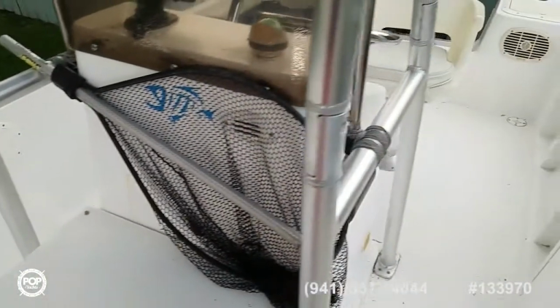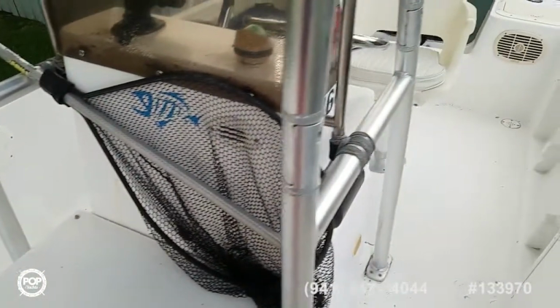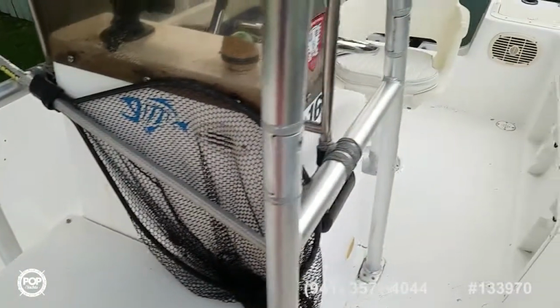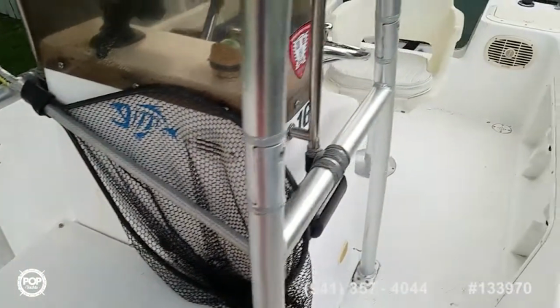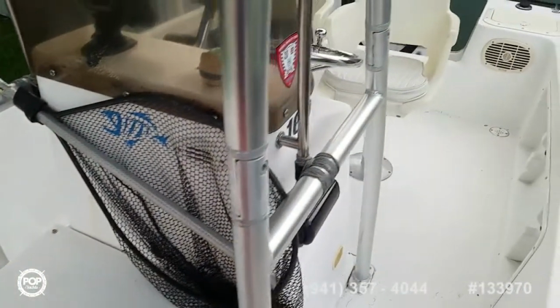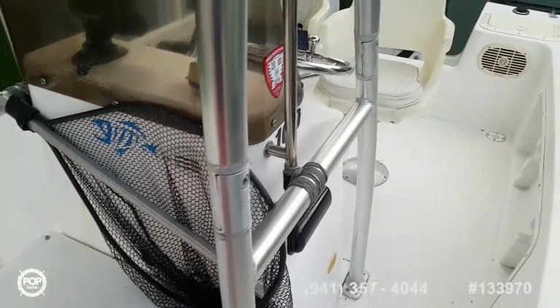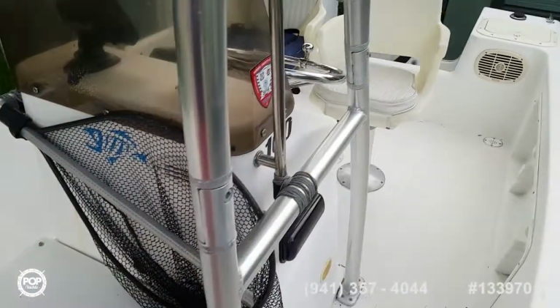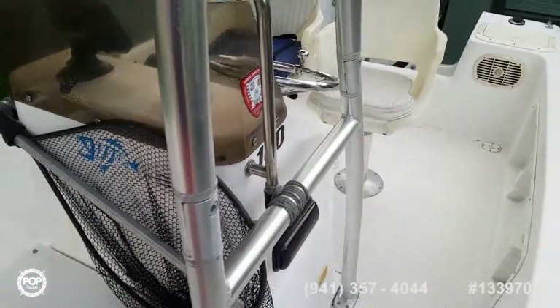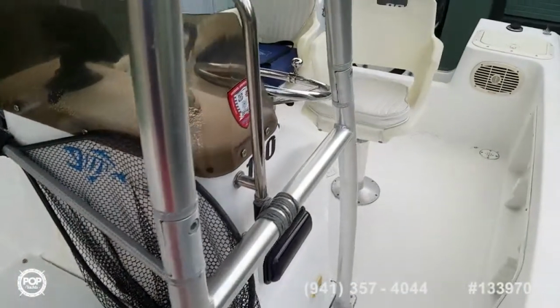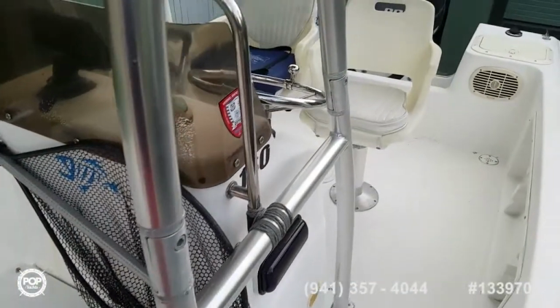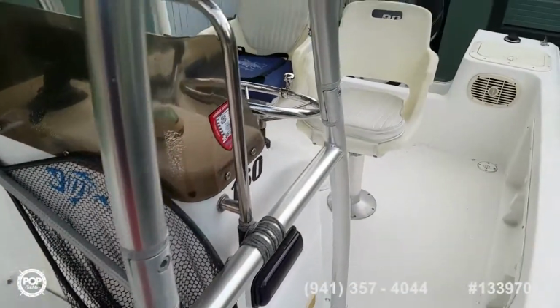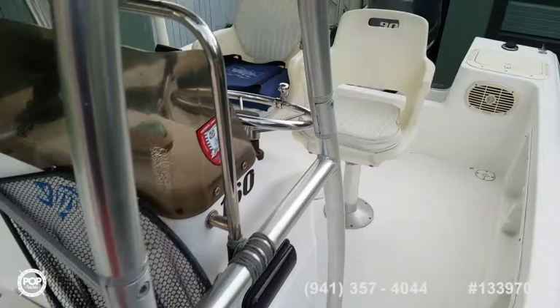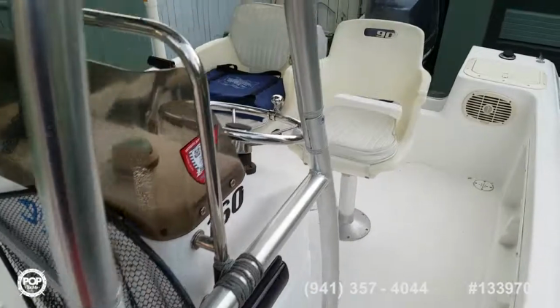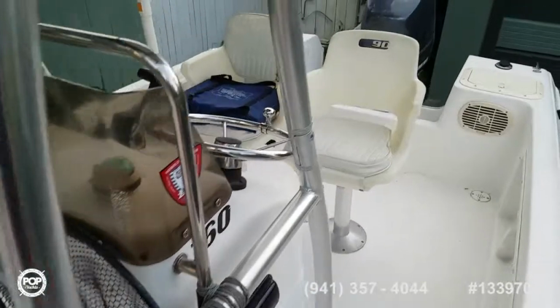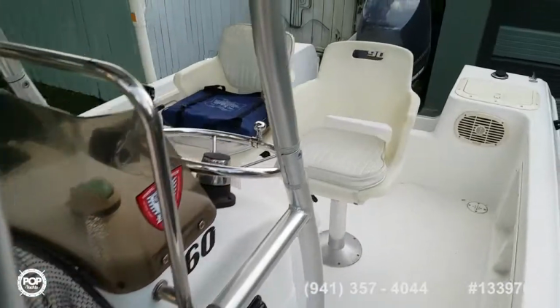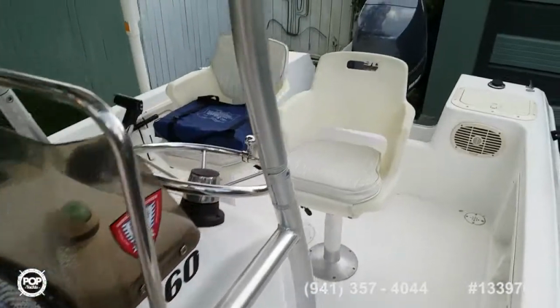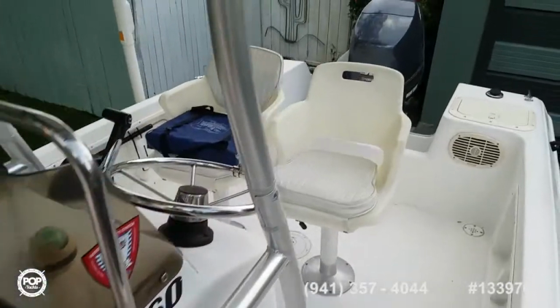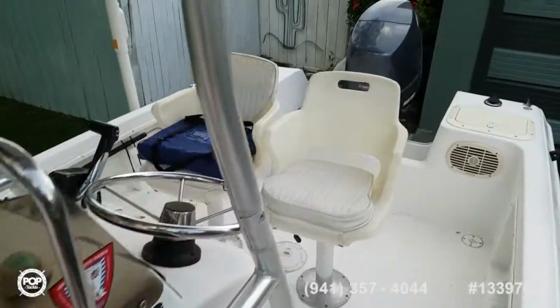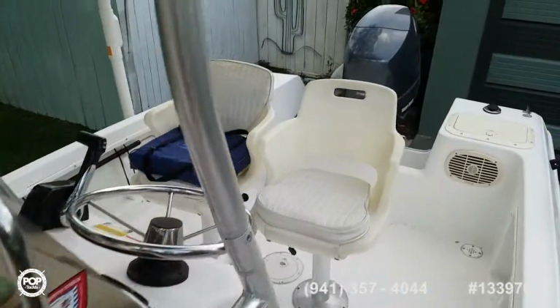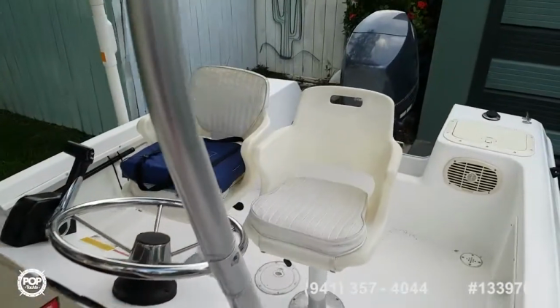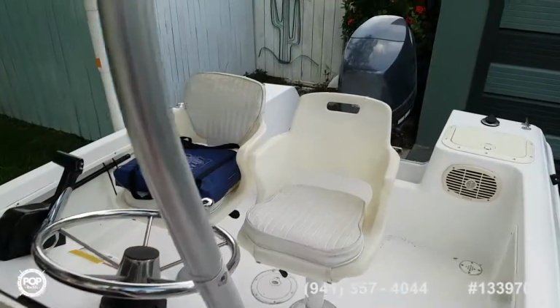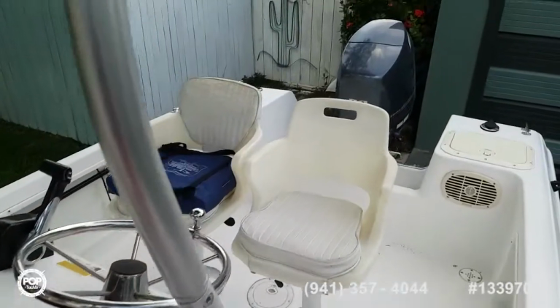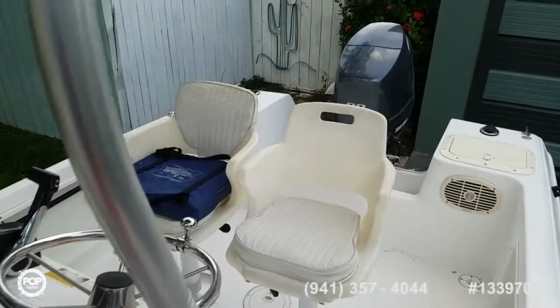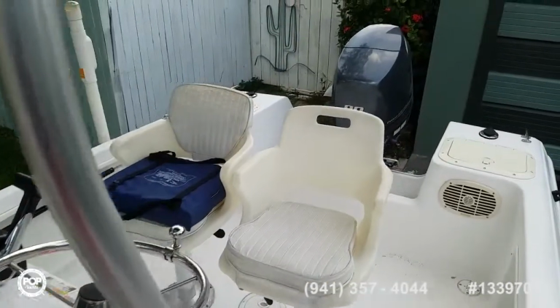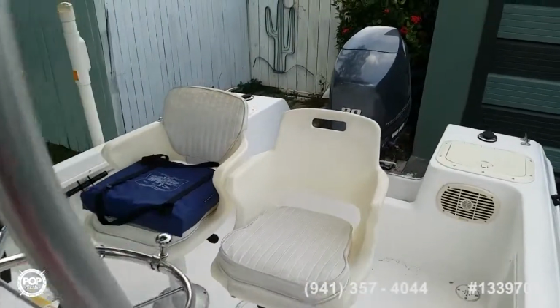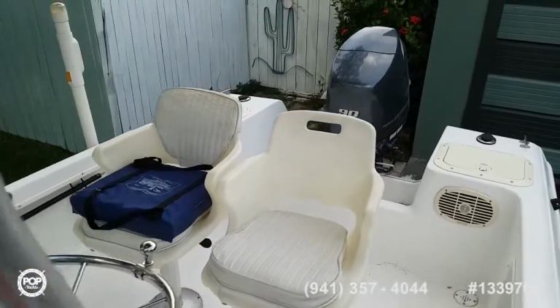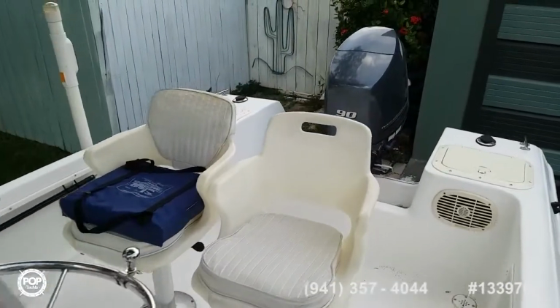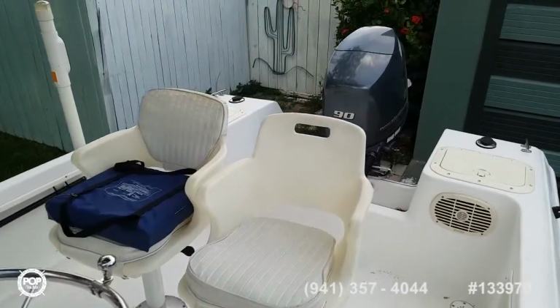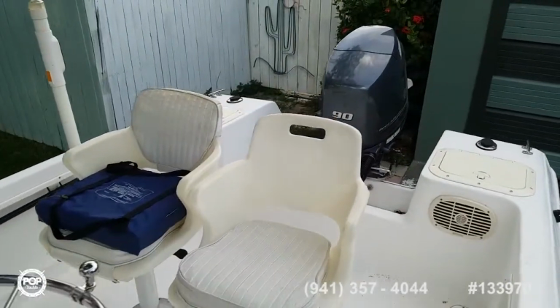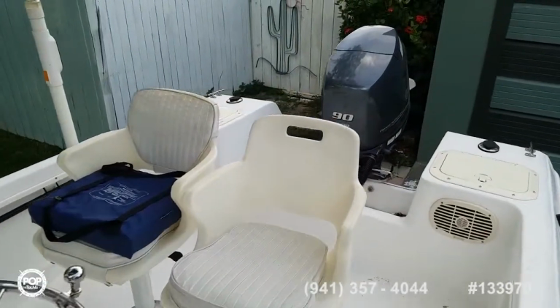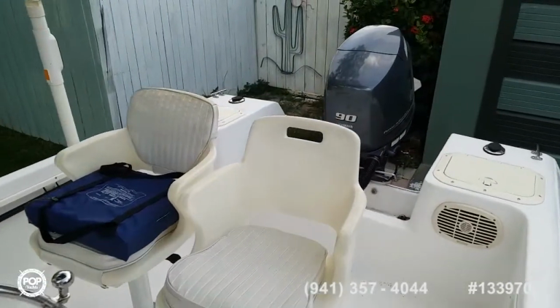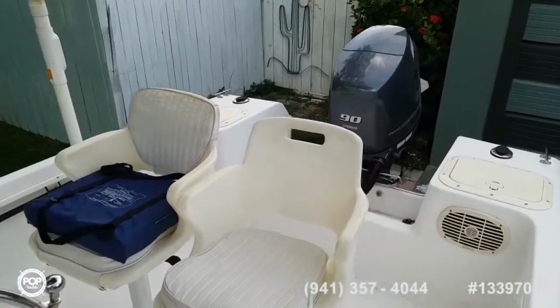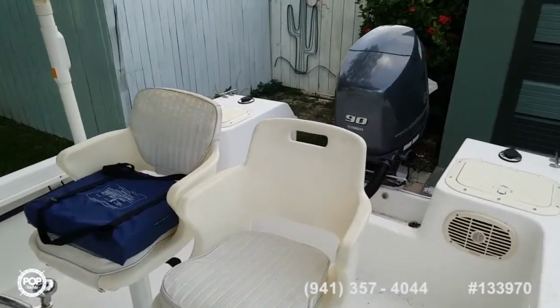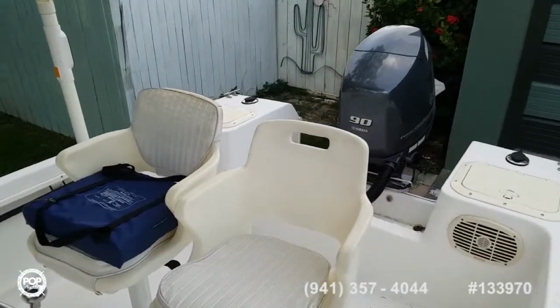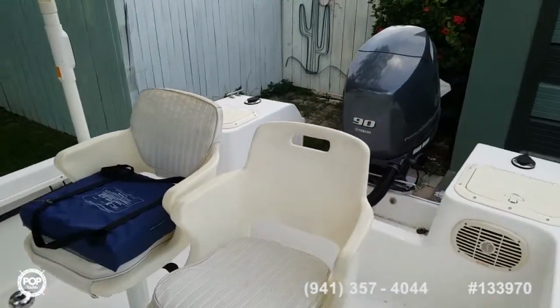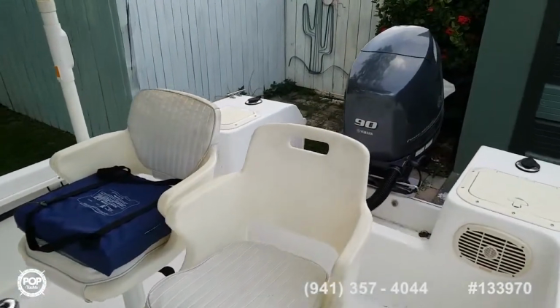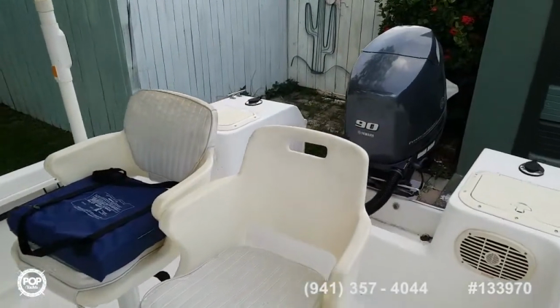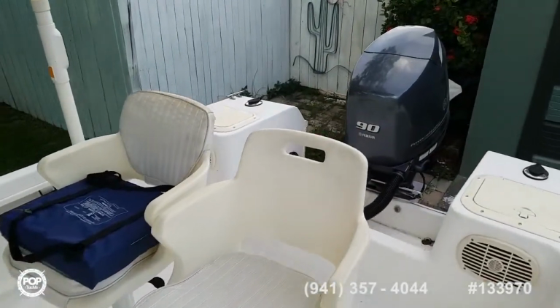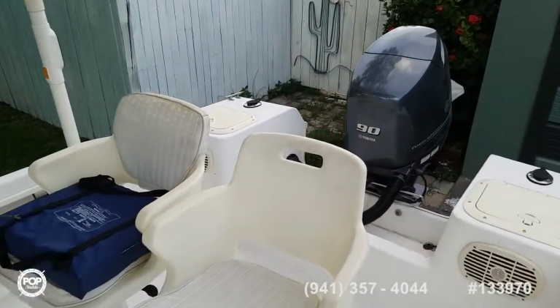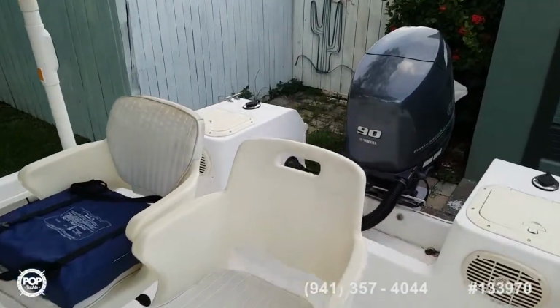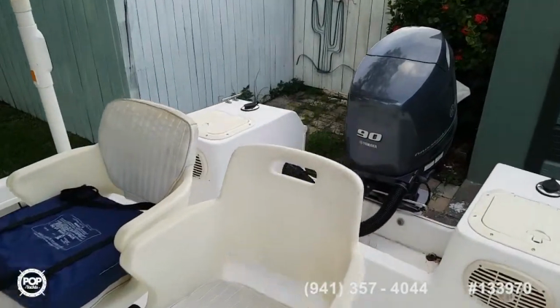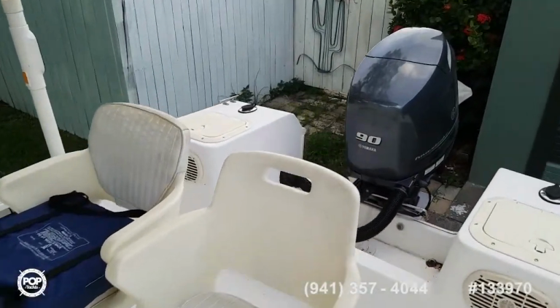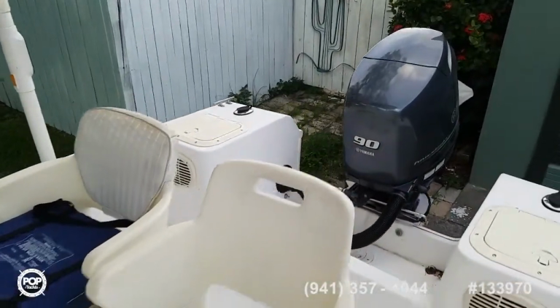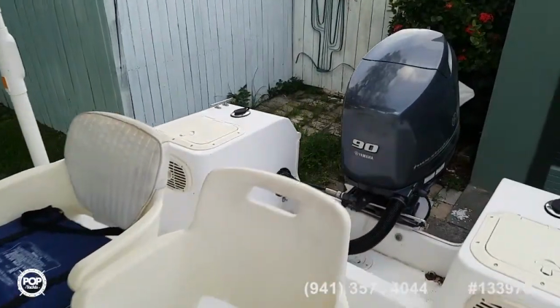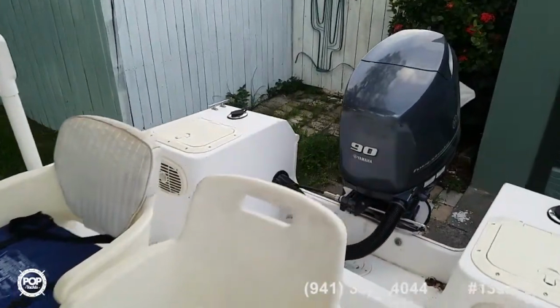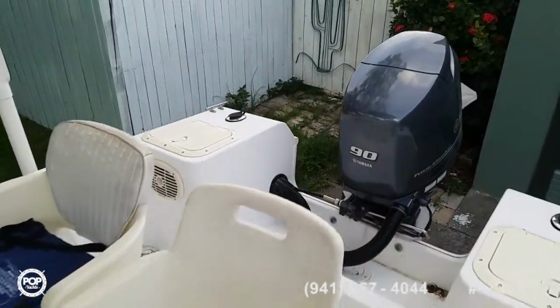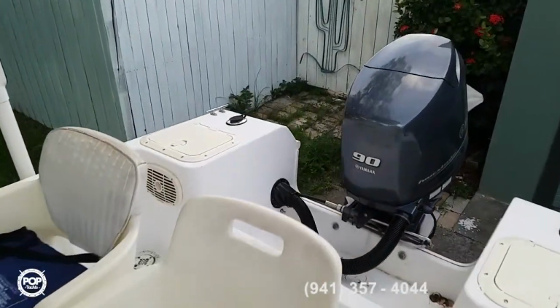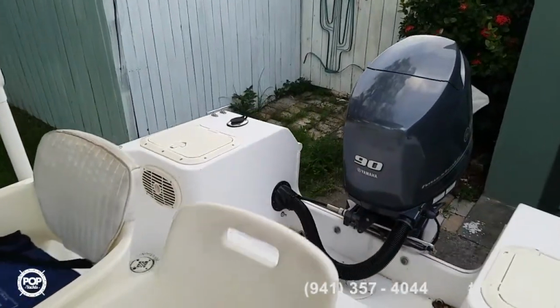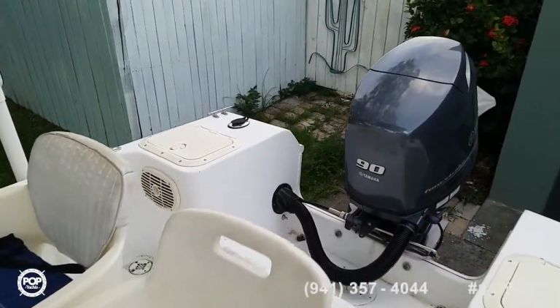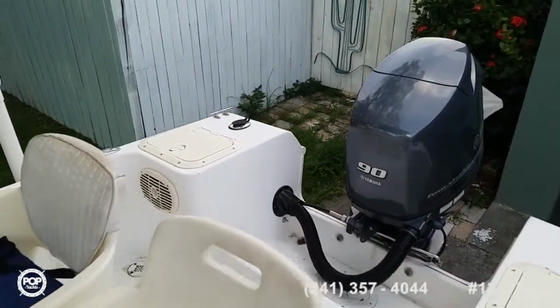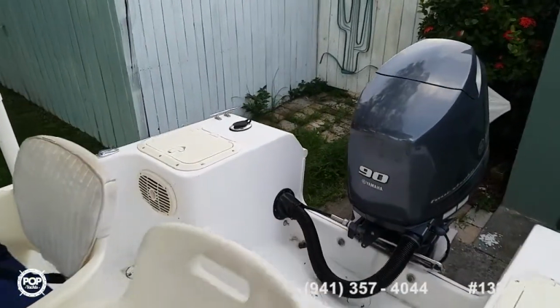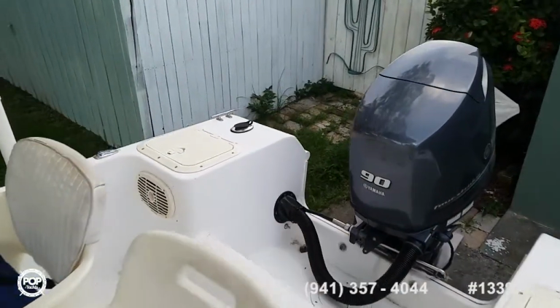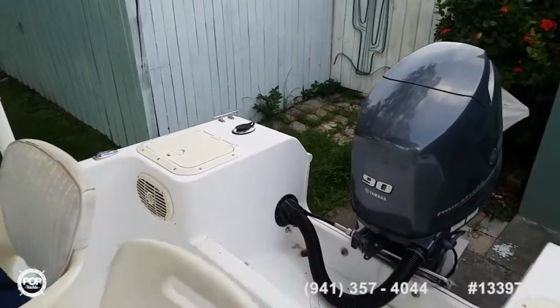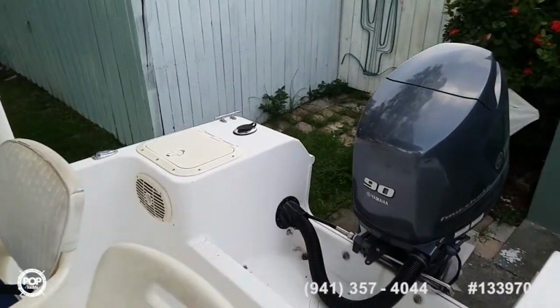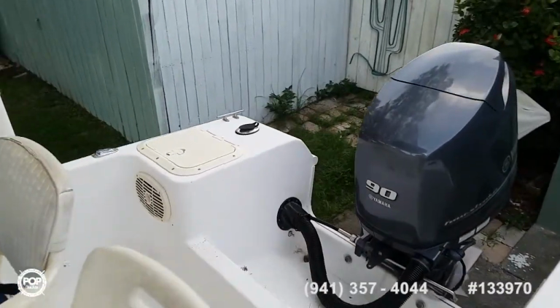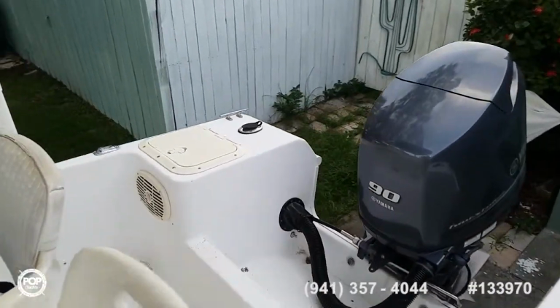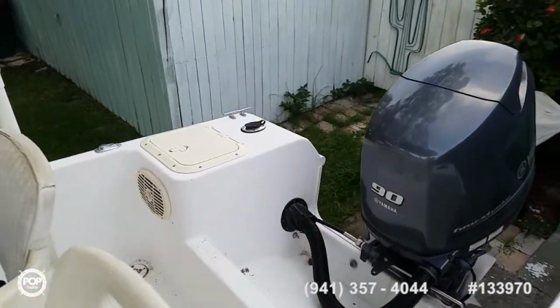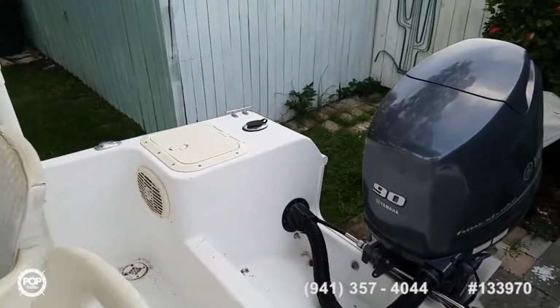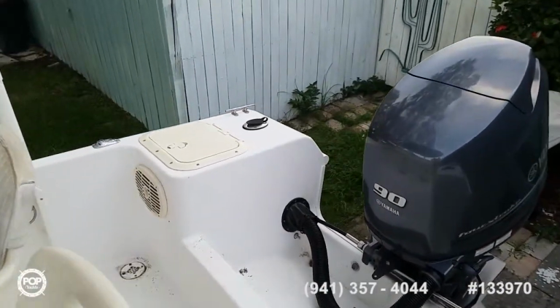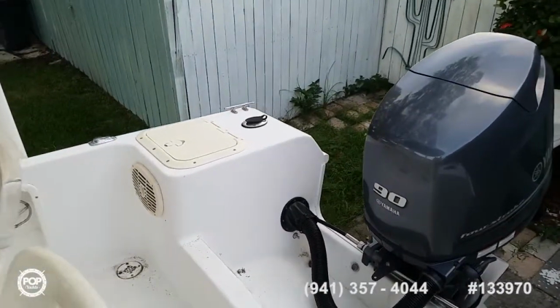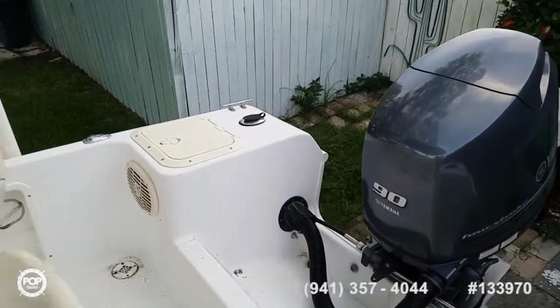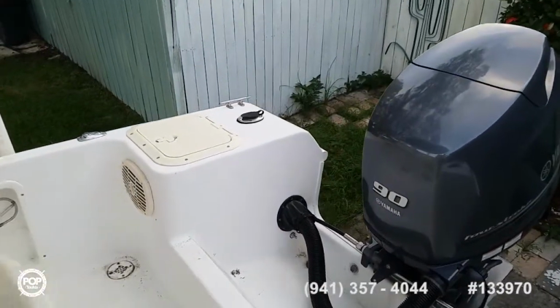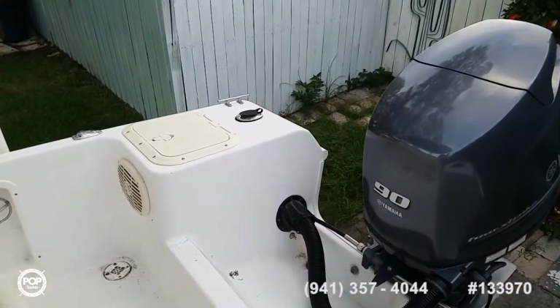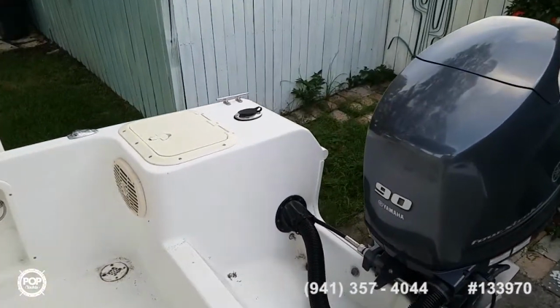25 gallons of fuel. Sweet spot cruising is right around 25 miles an hour with a top end of 35.